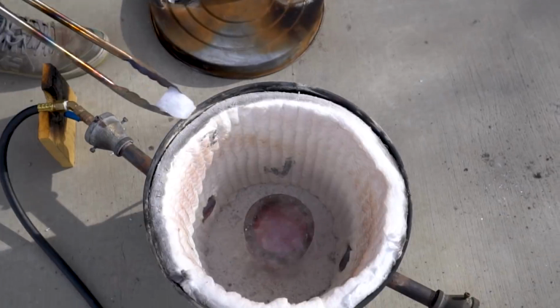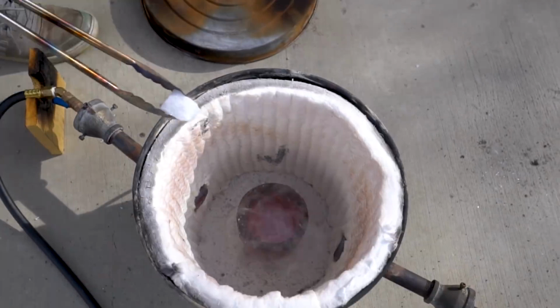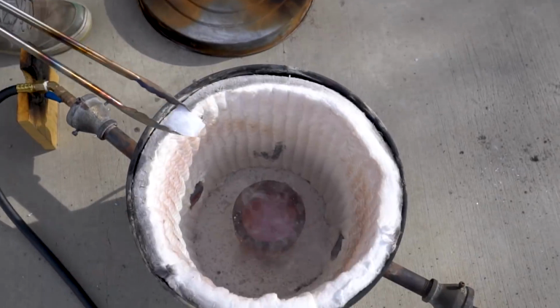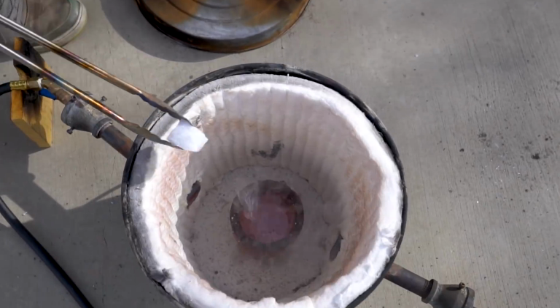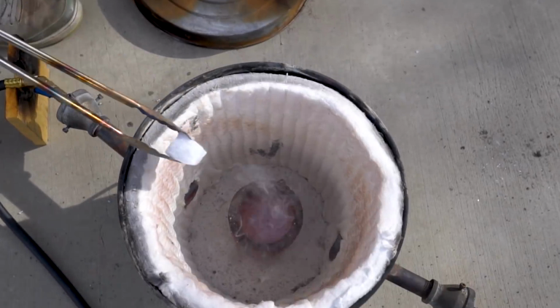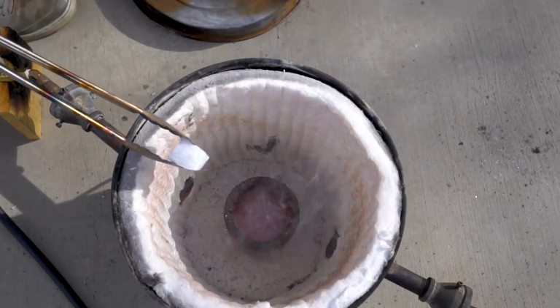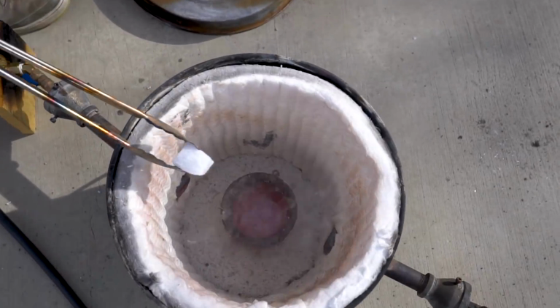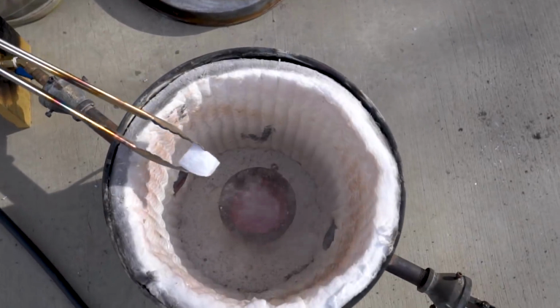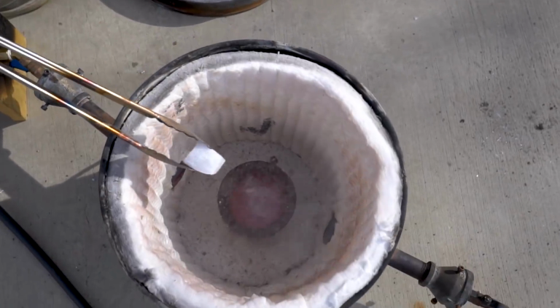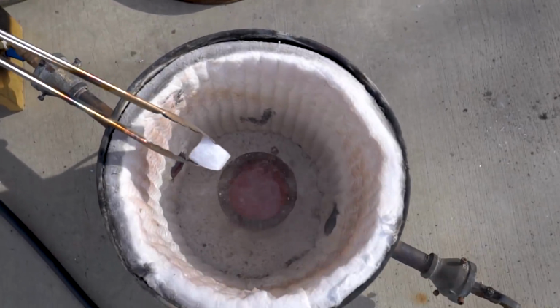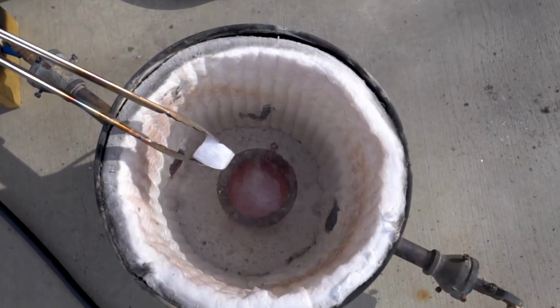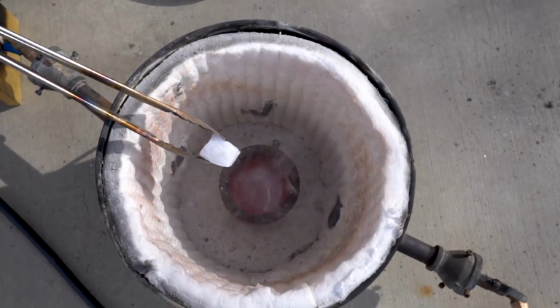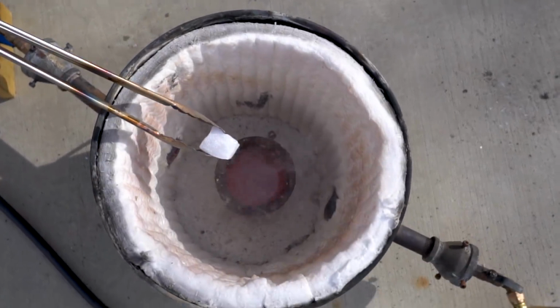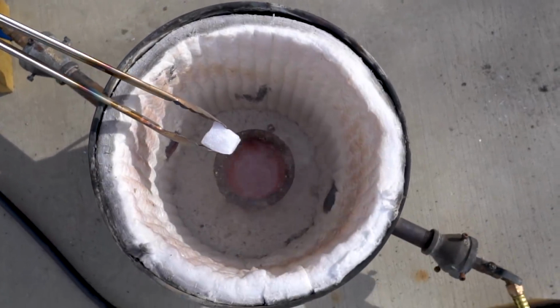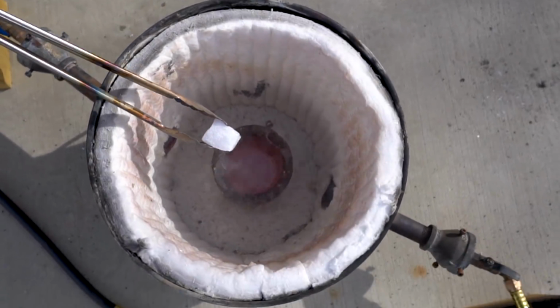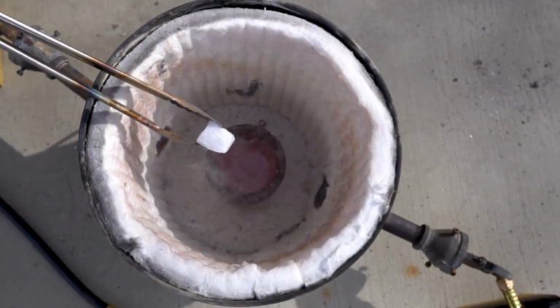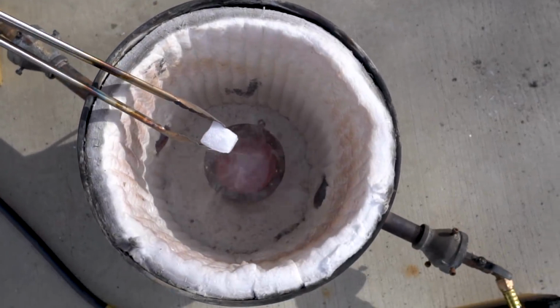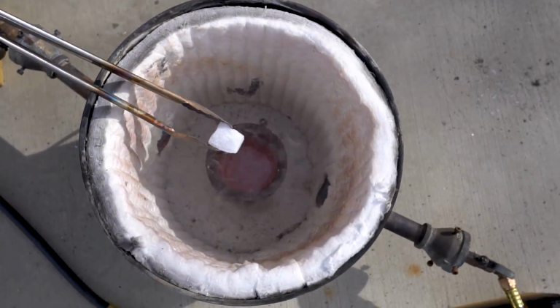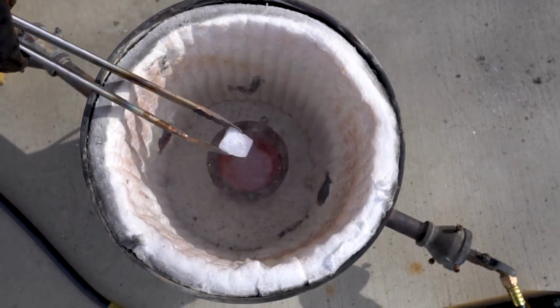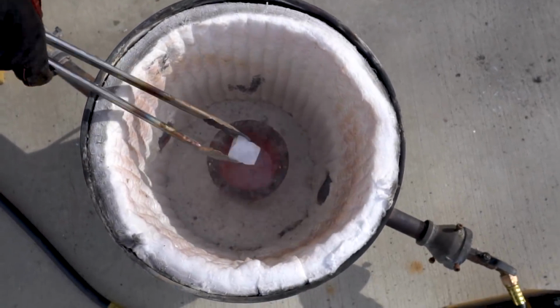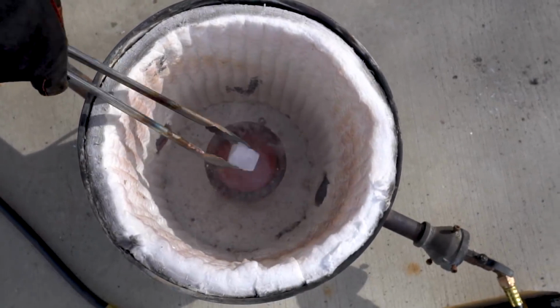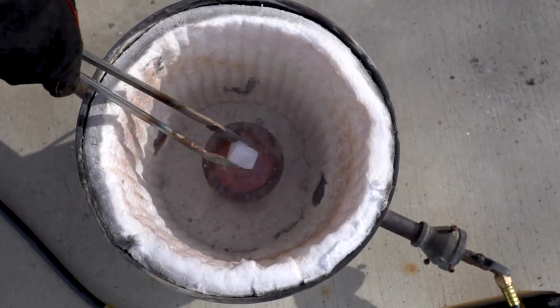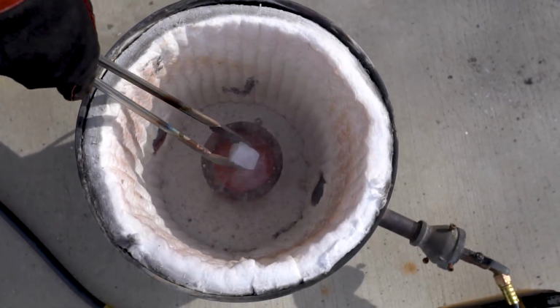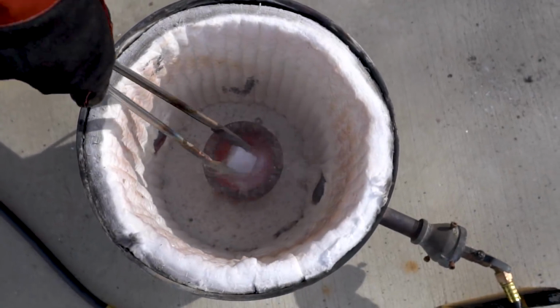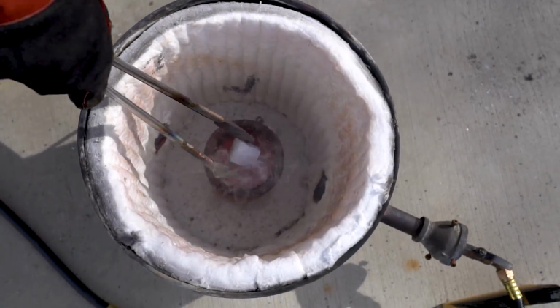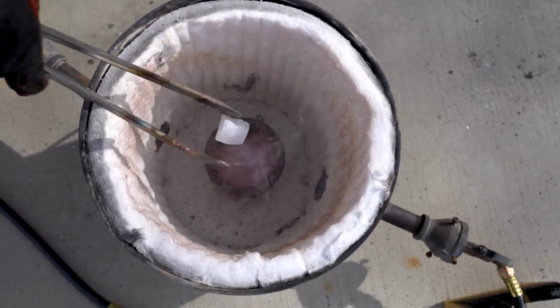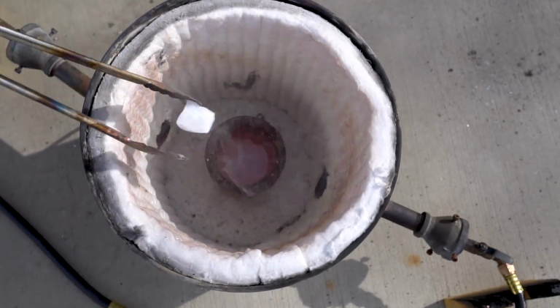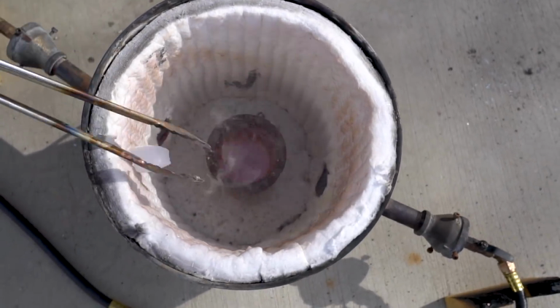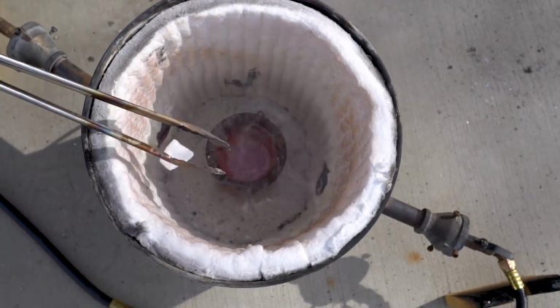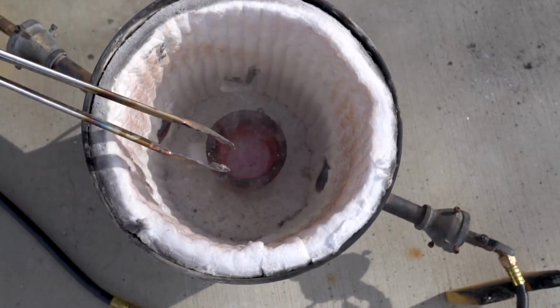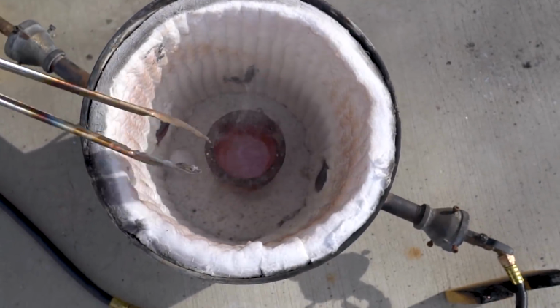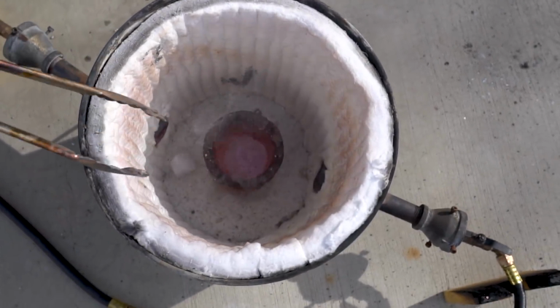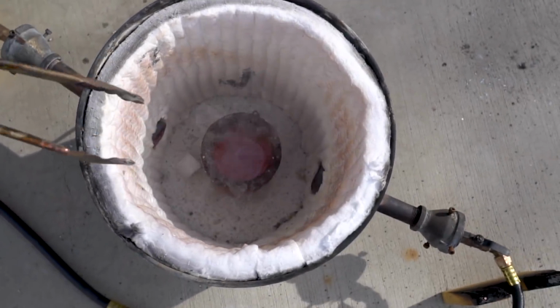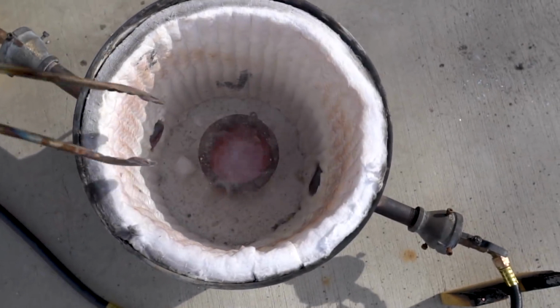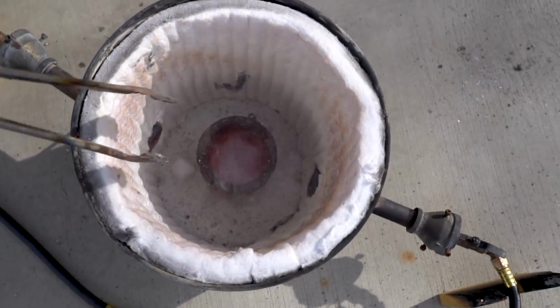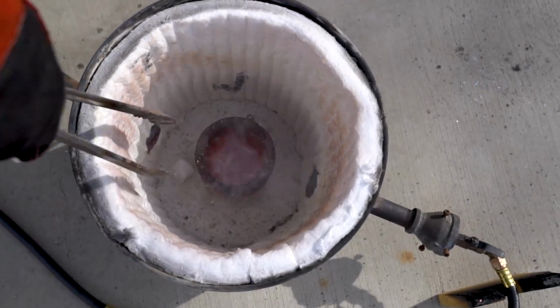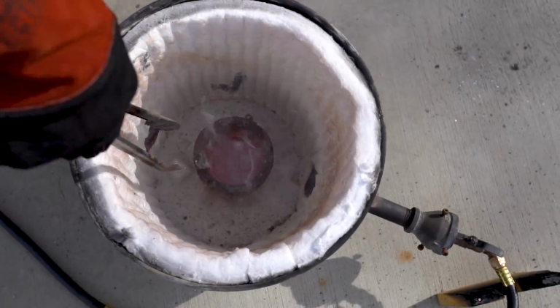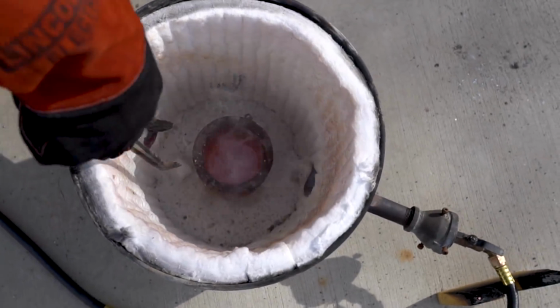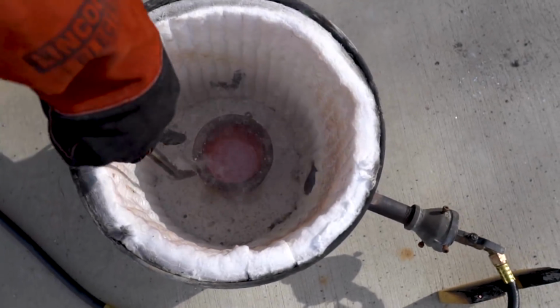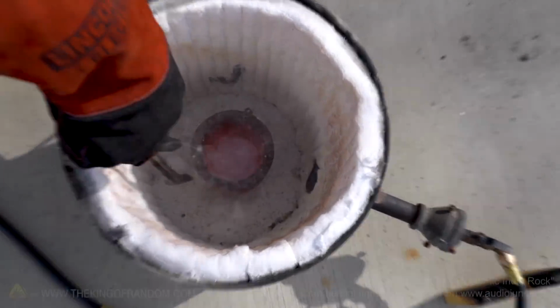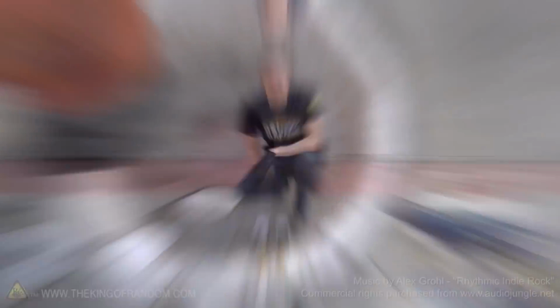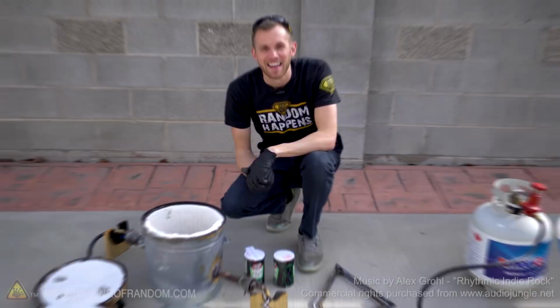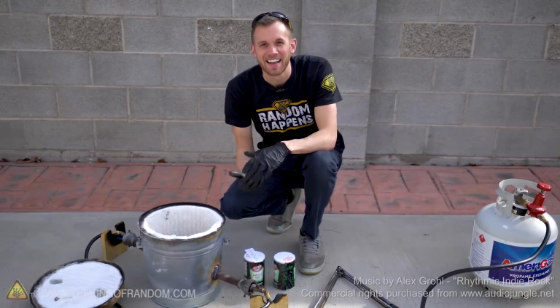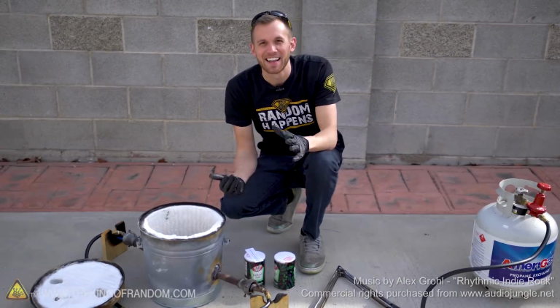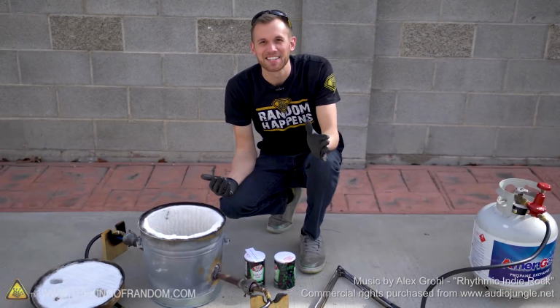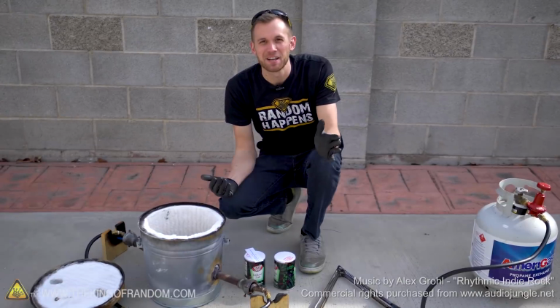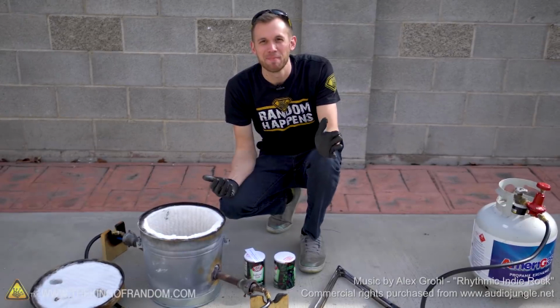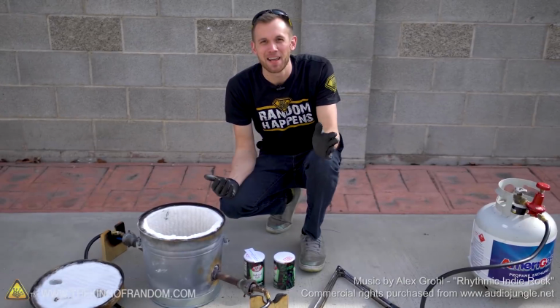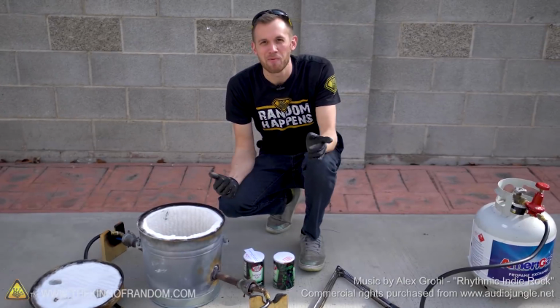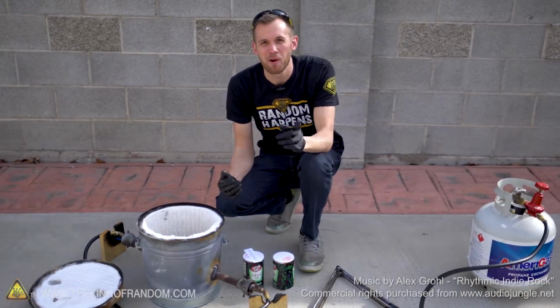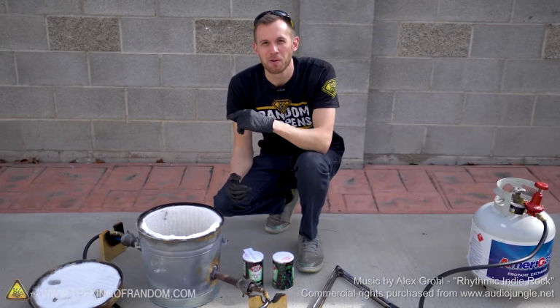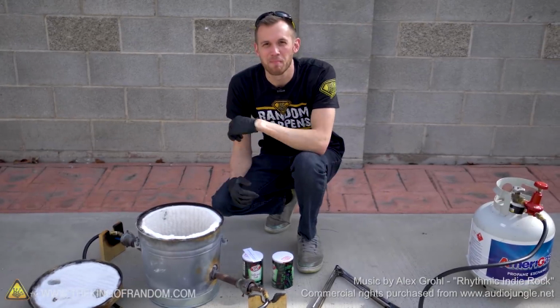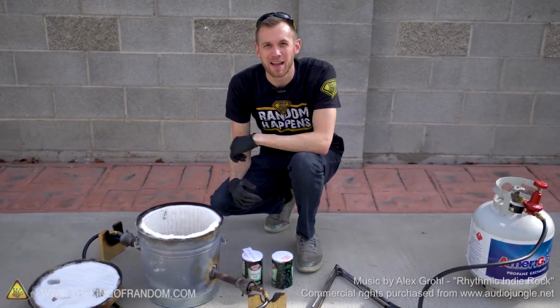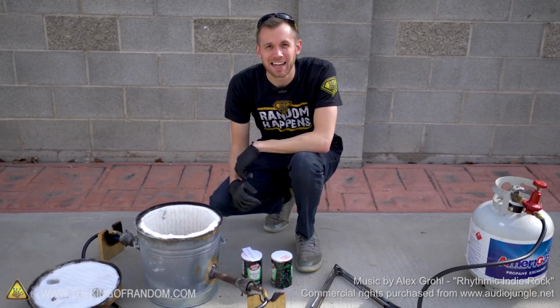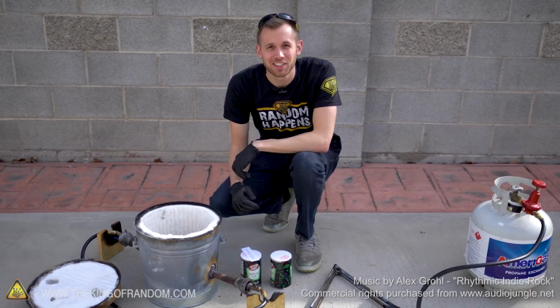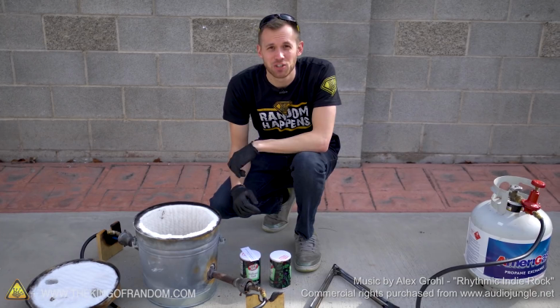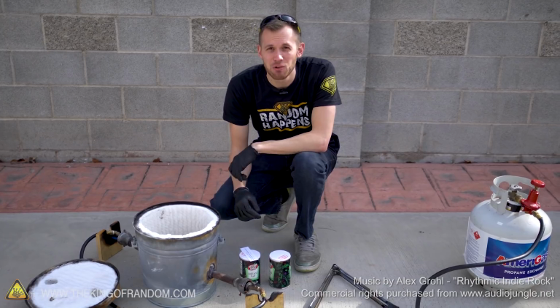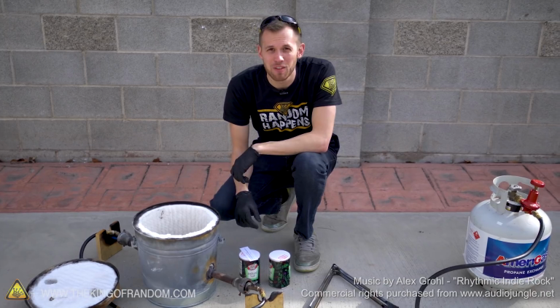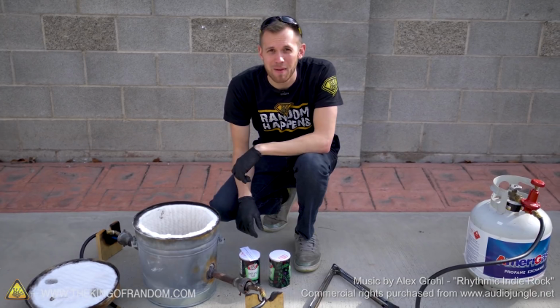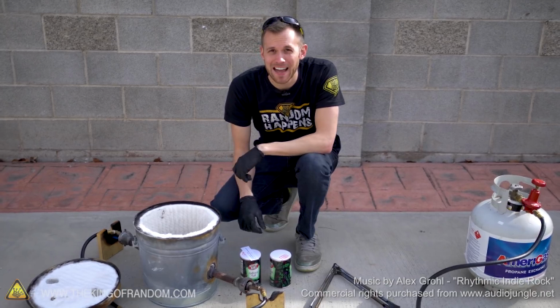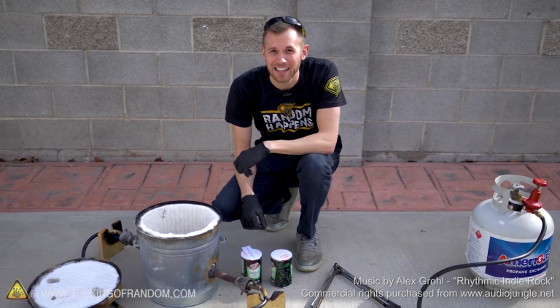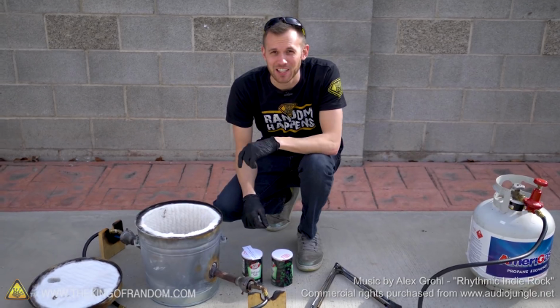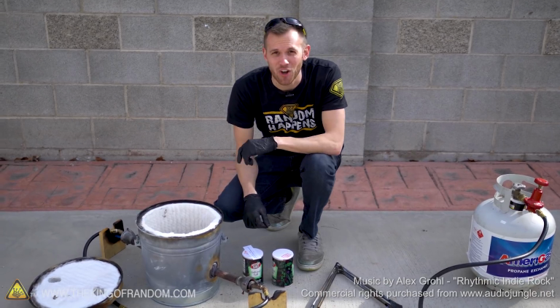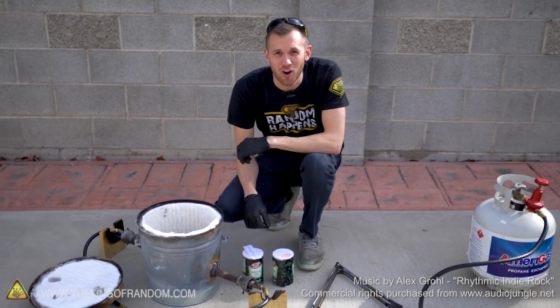Three, two, one. Hey guys, I'm Nate. Welcome back to the backyard.